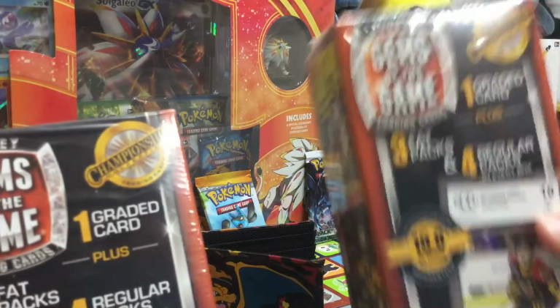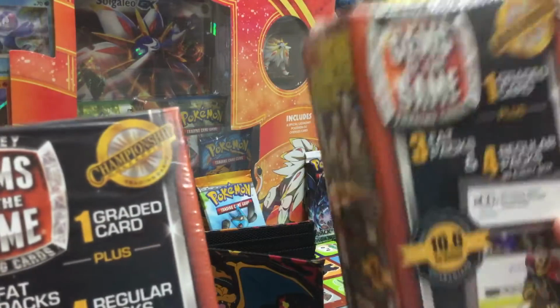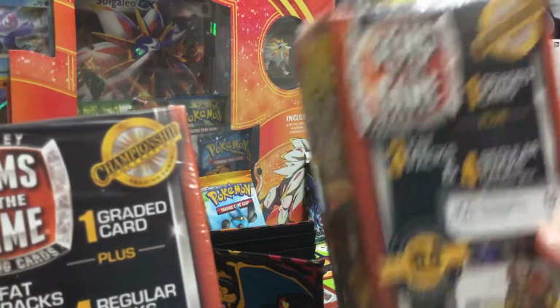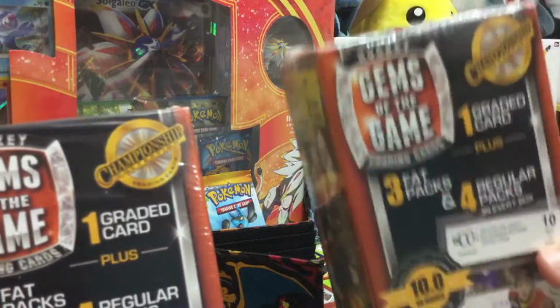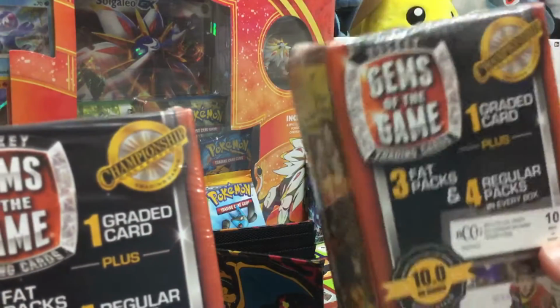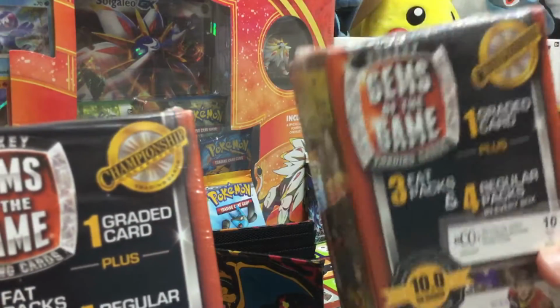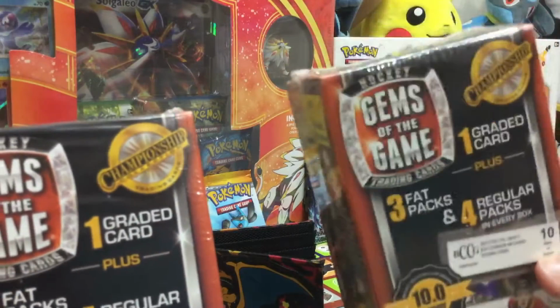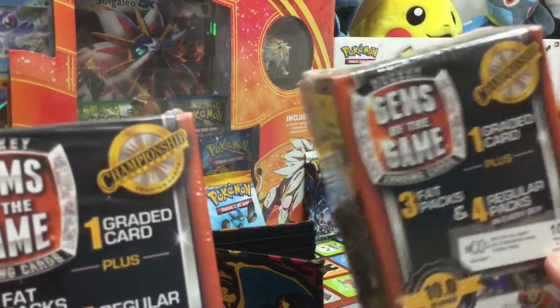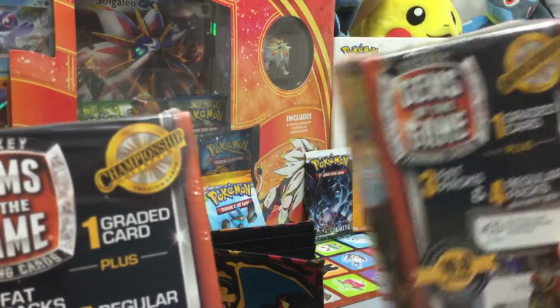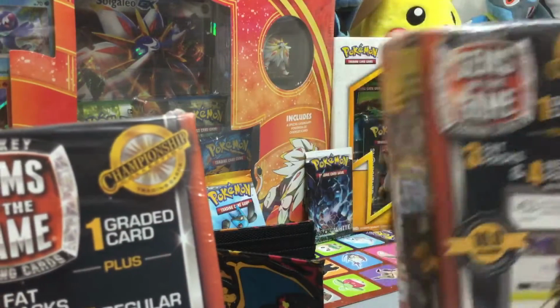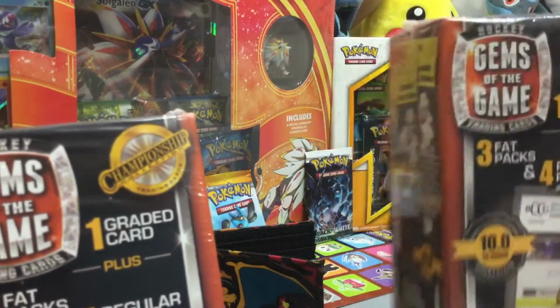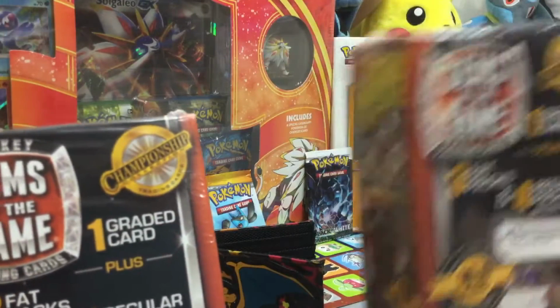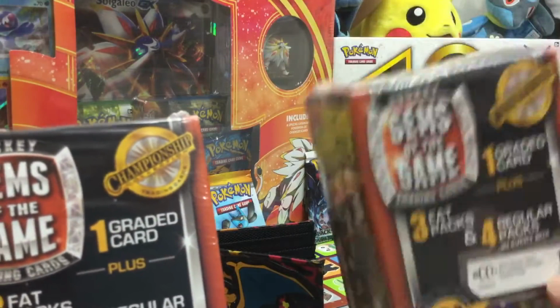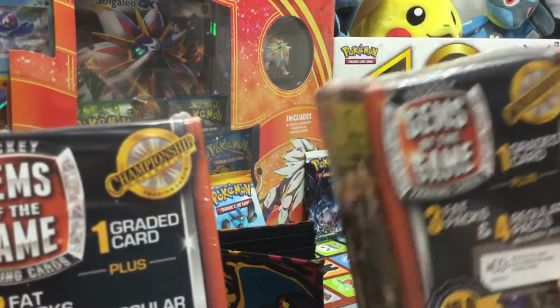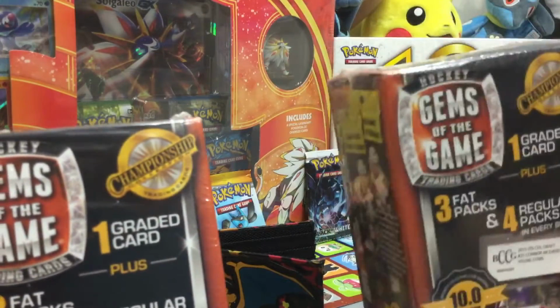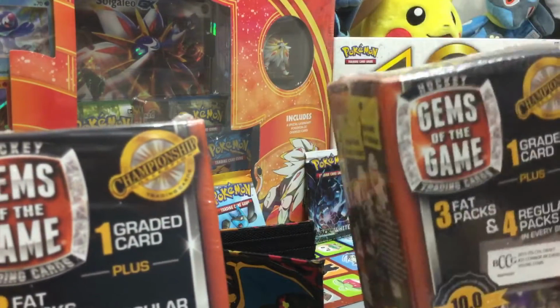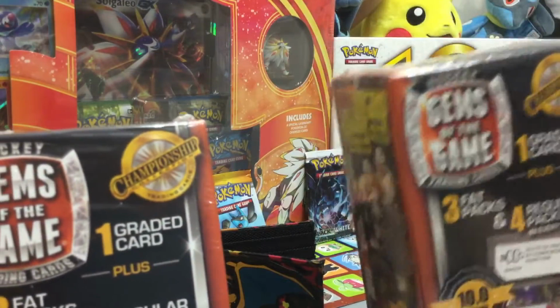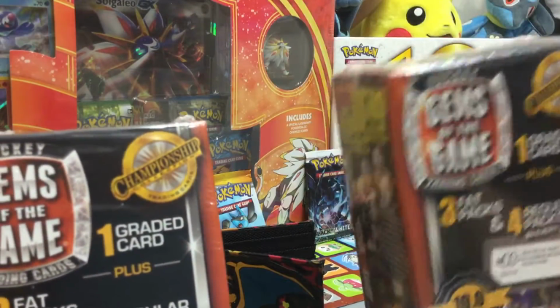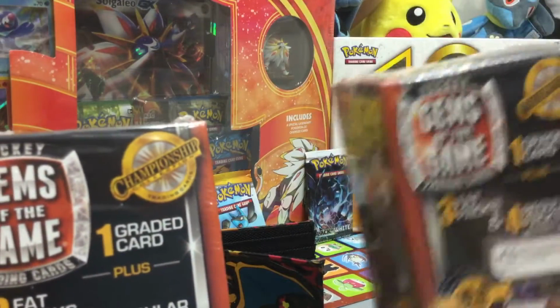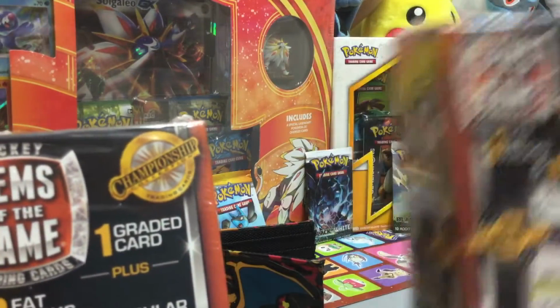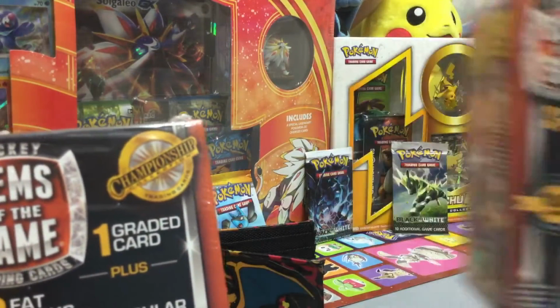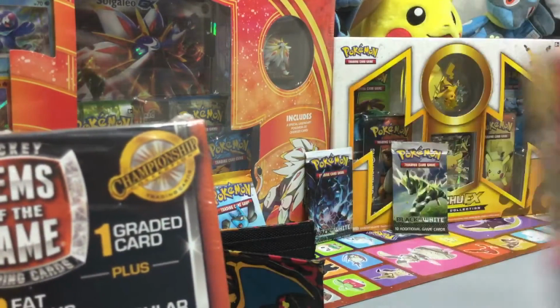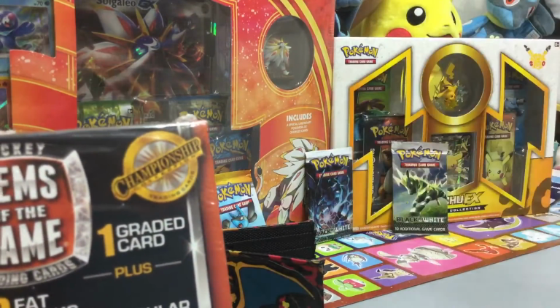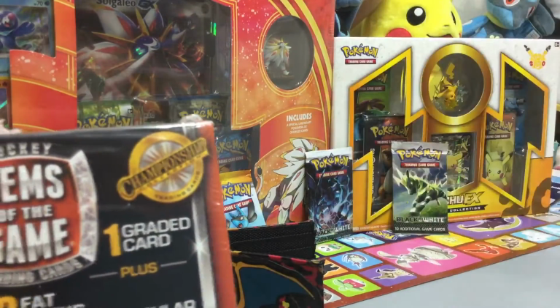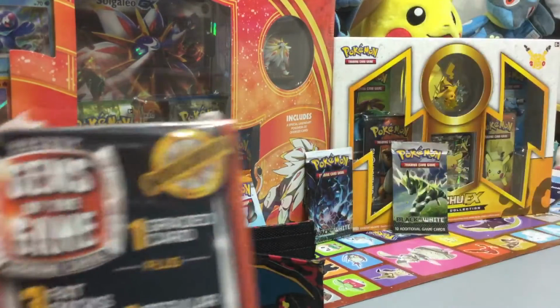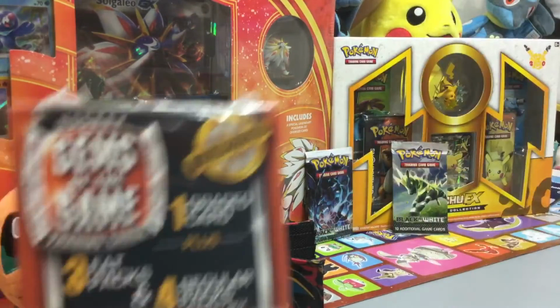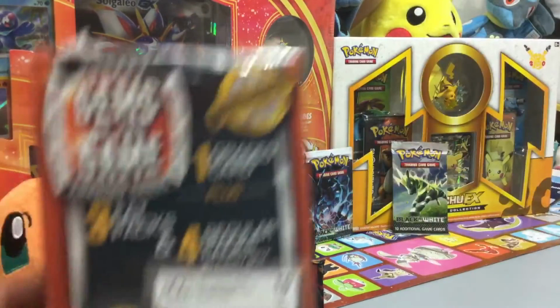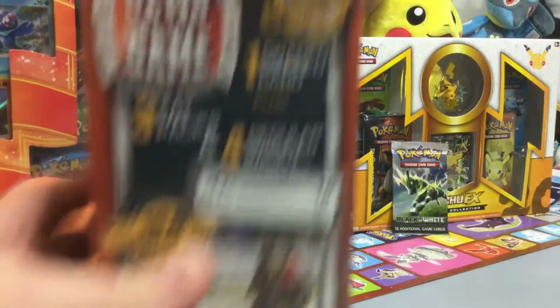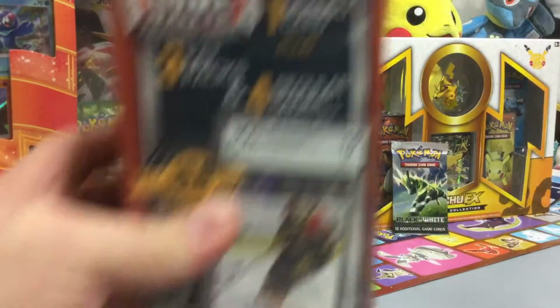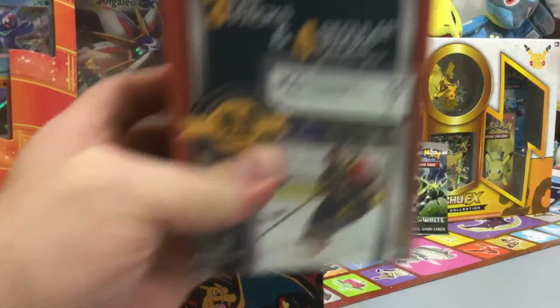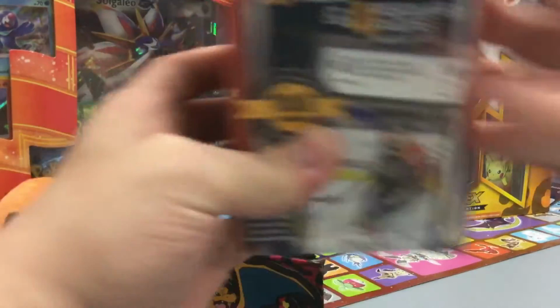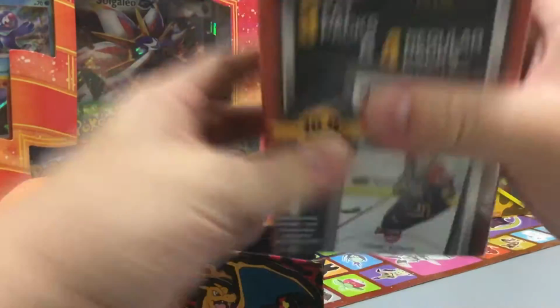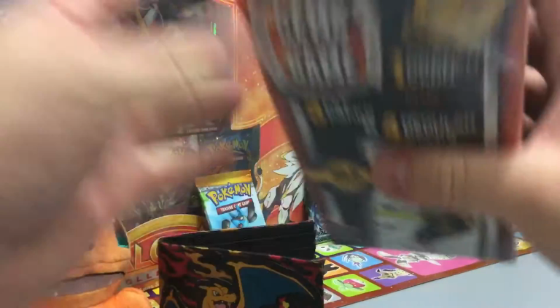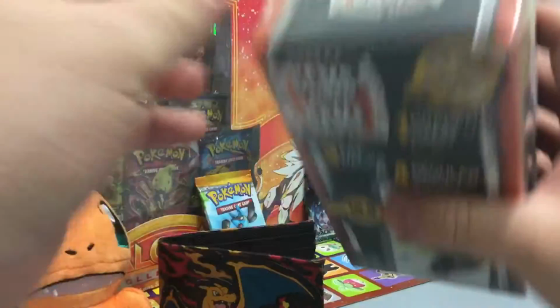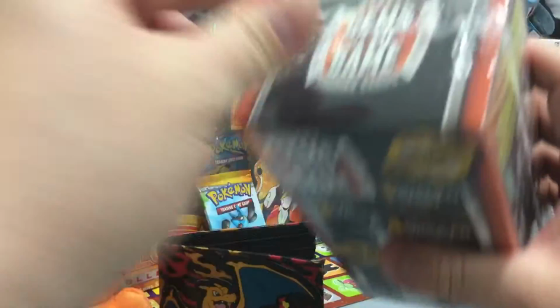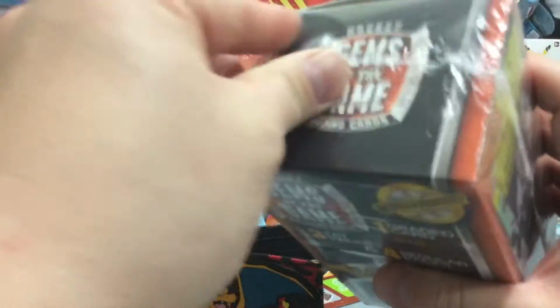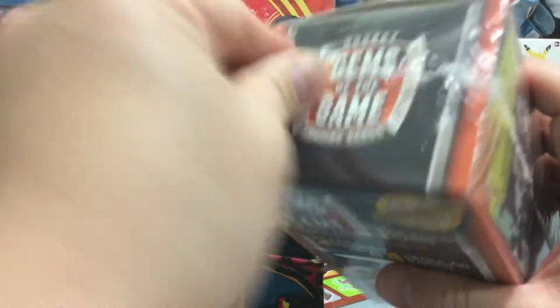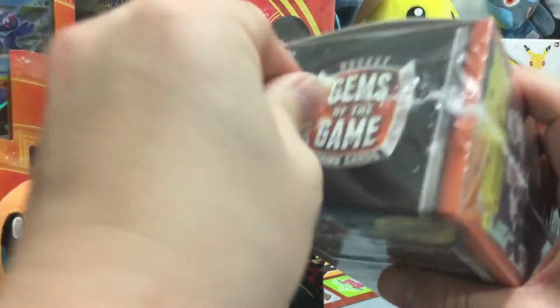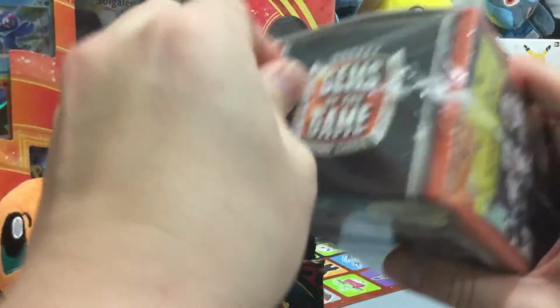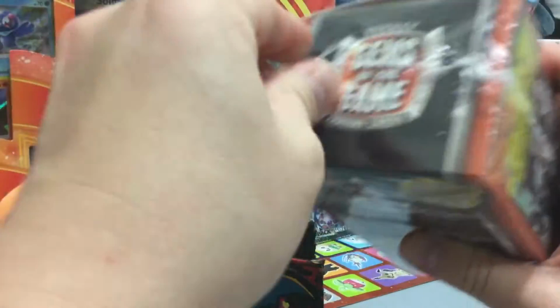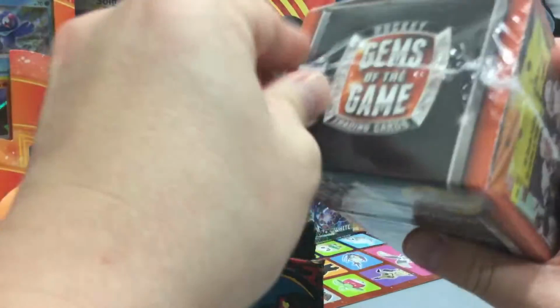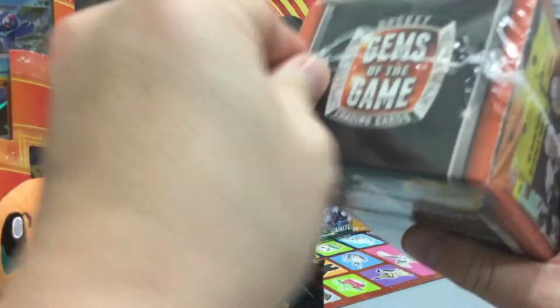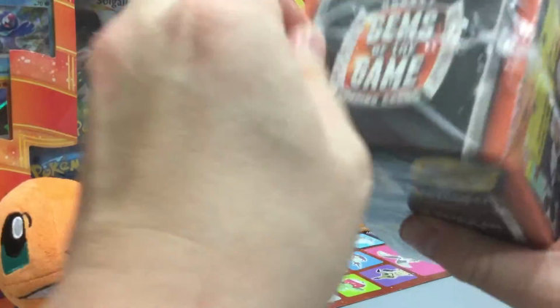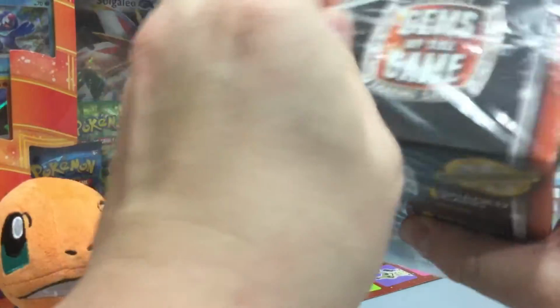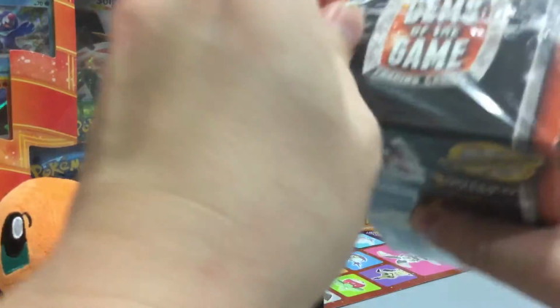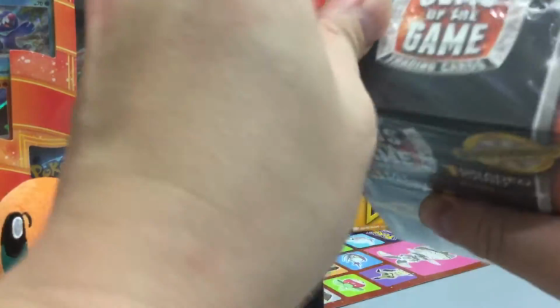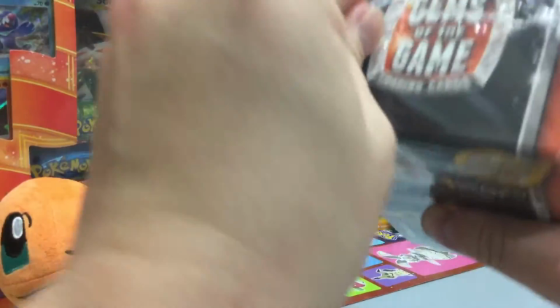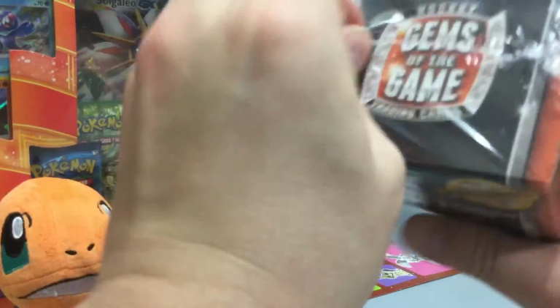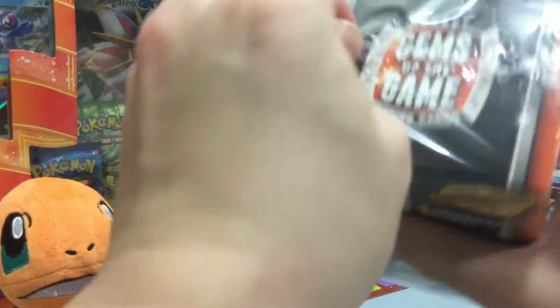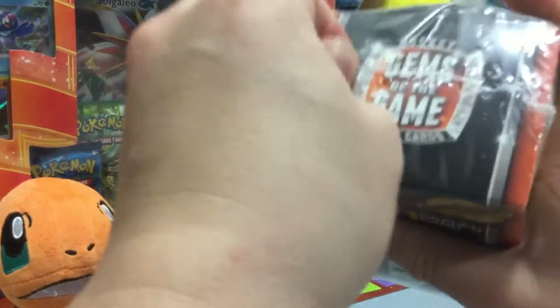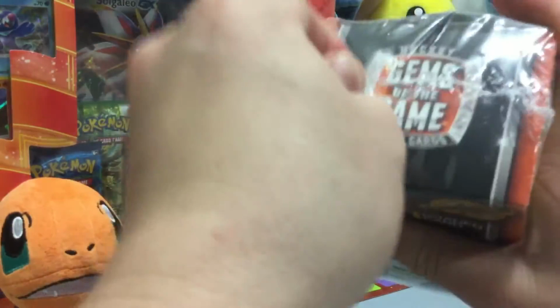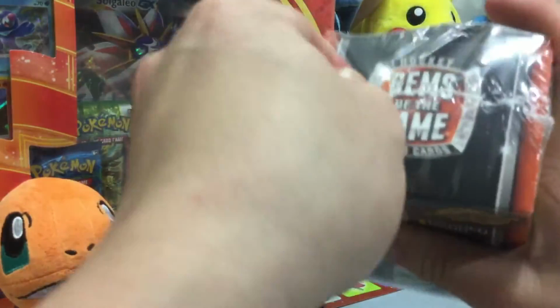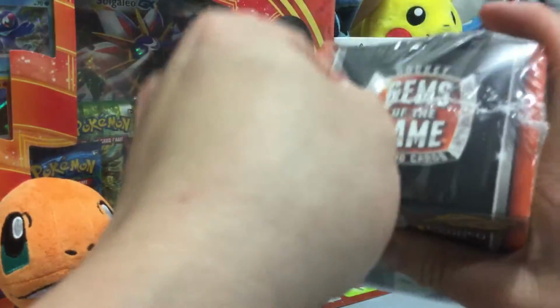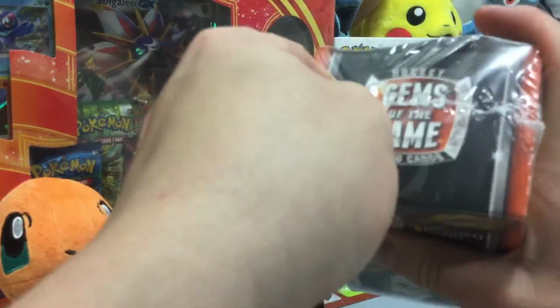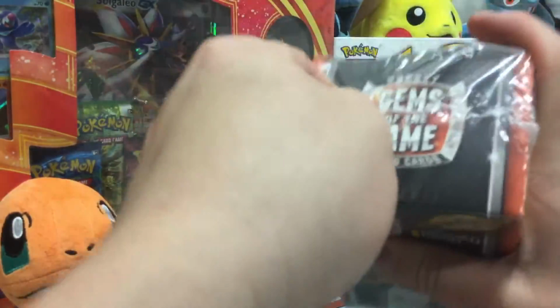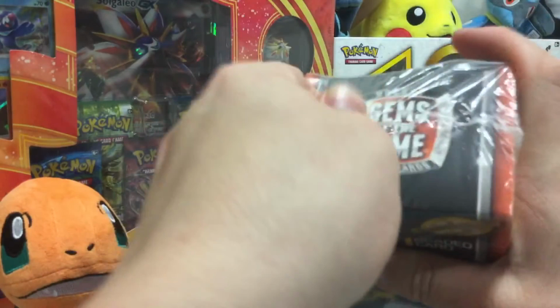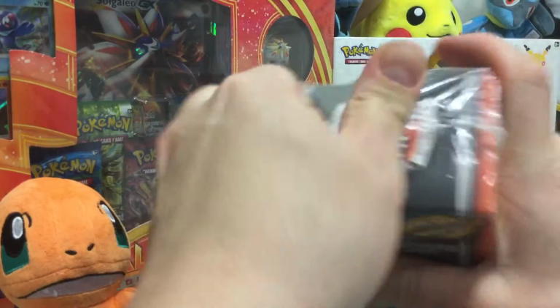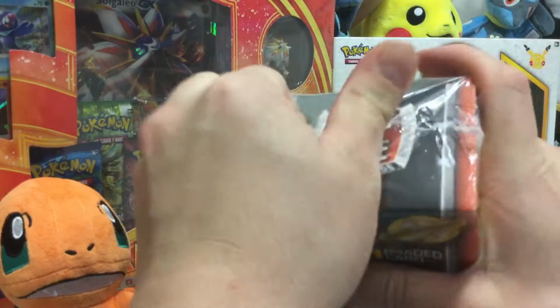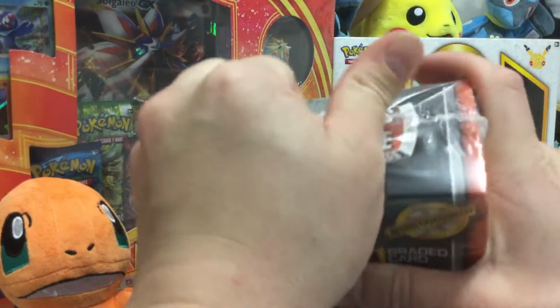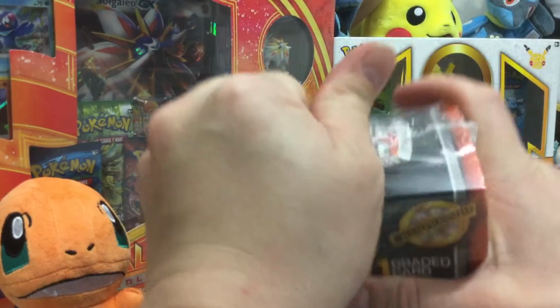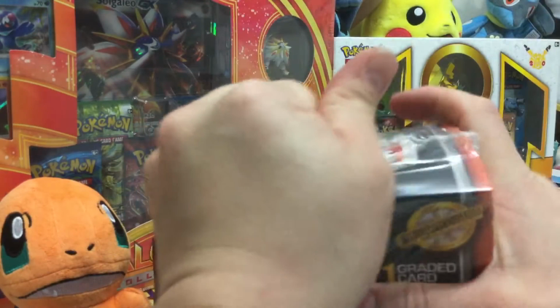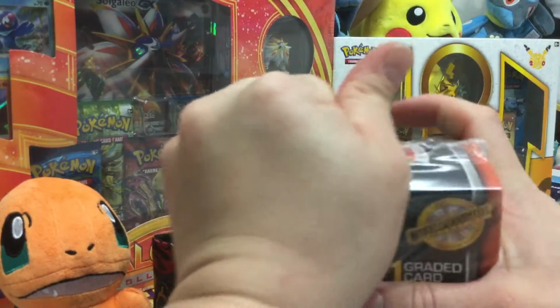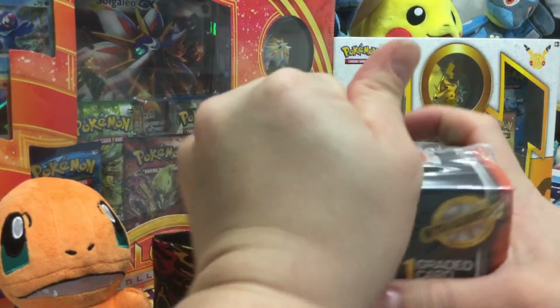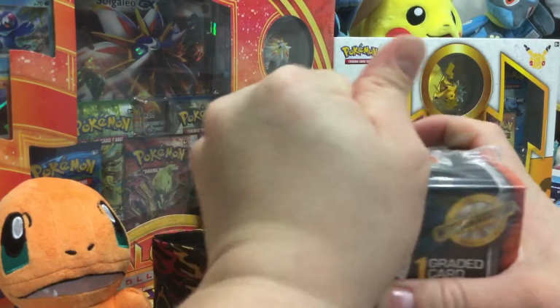If you guys love this opening, please let me know if you want me to open up more great boxes like this. But let's get started — I just saw this today and I'm like, this is so cool.